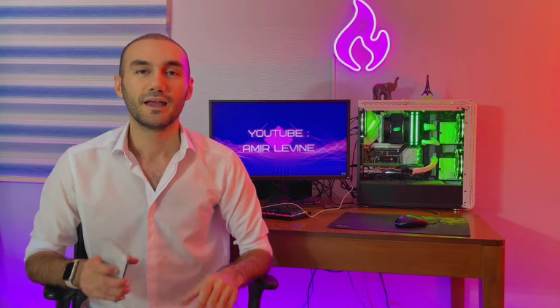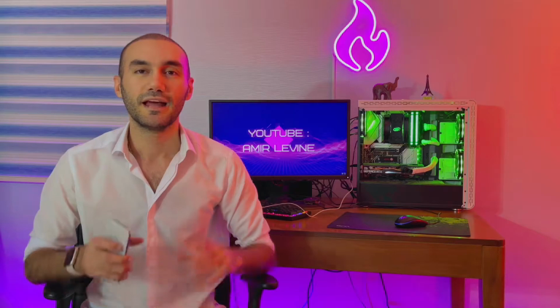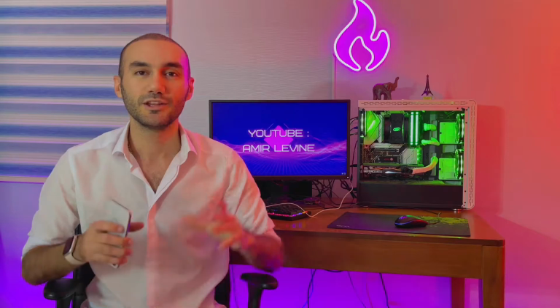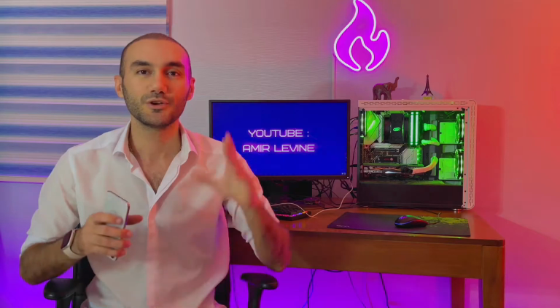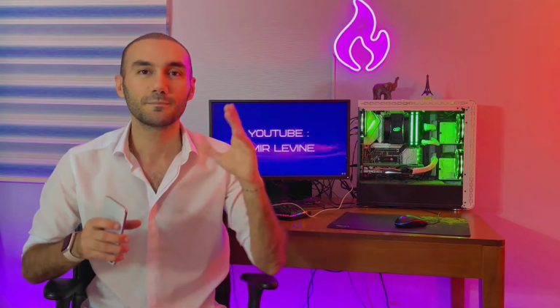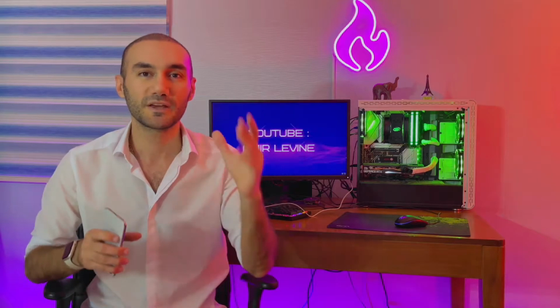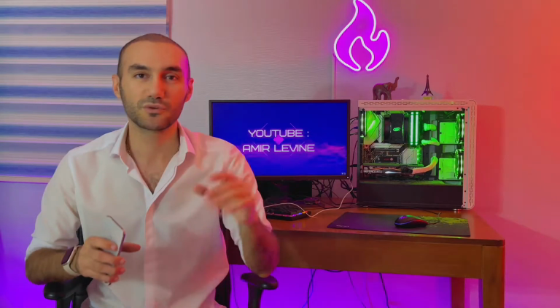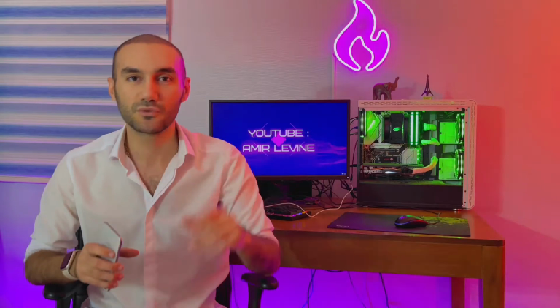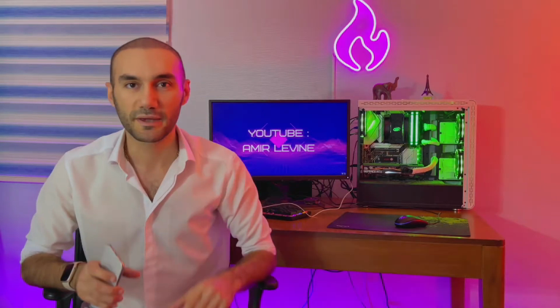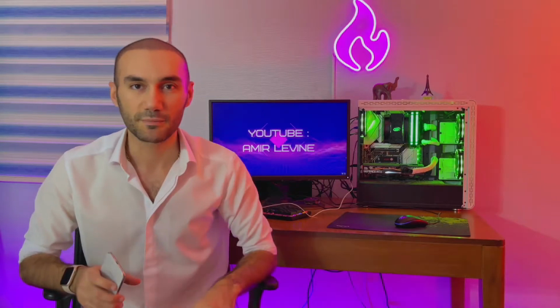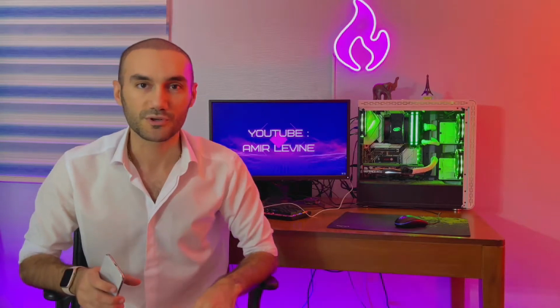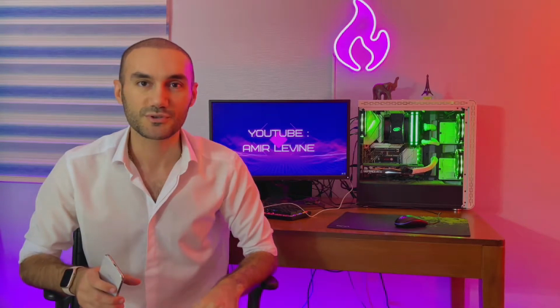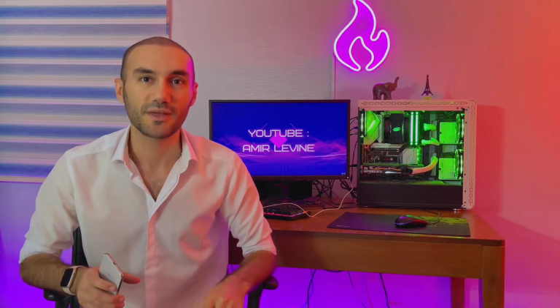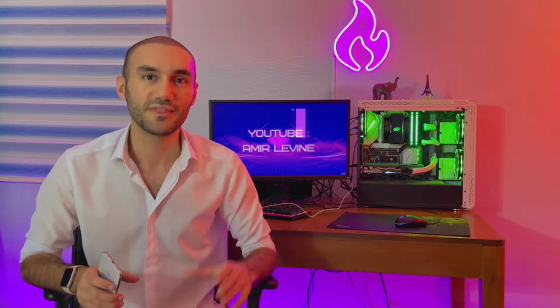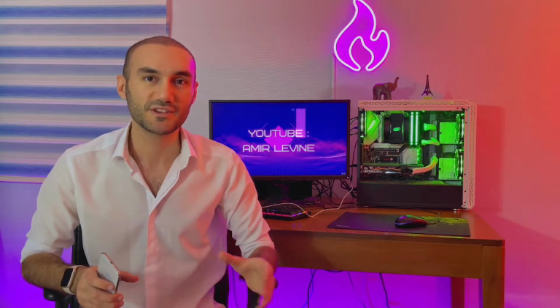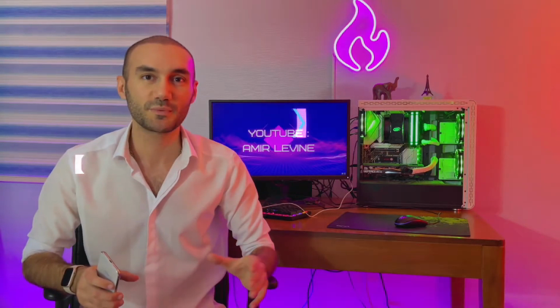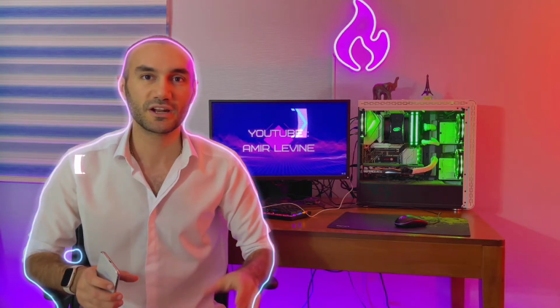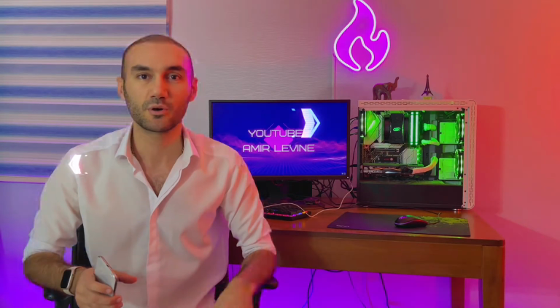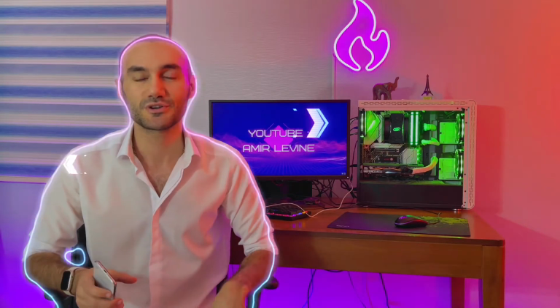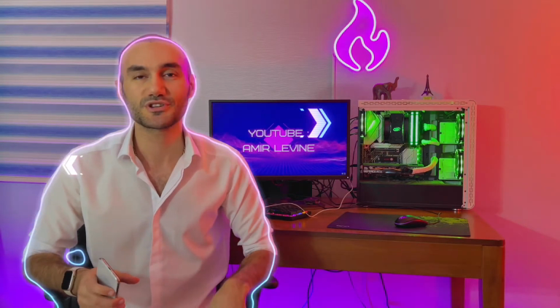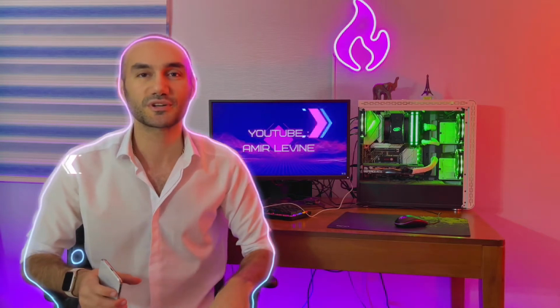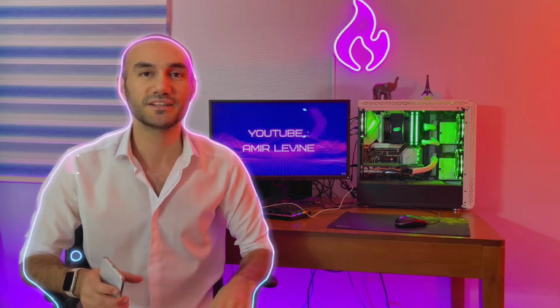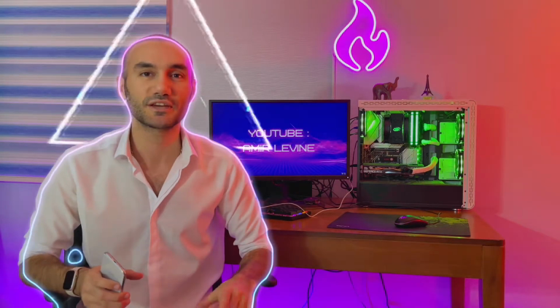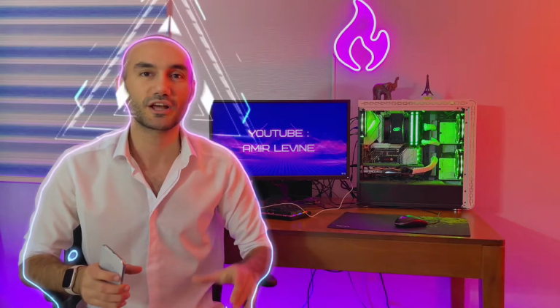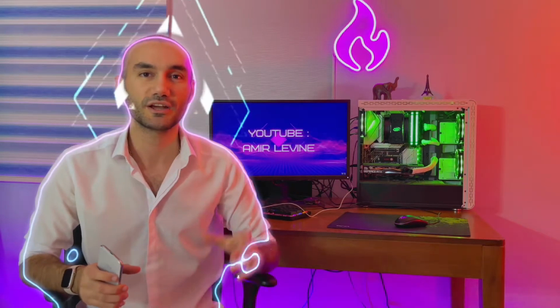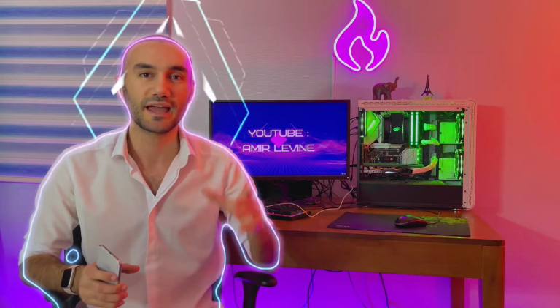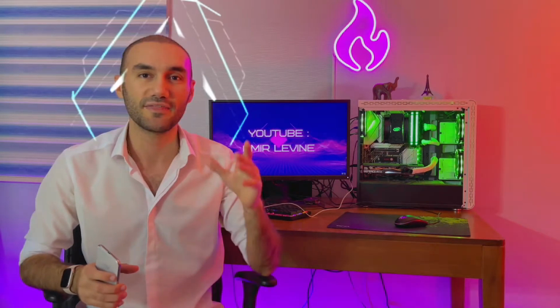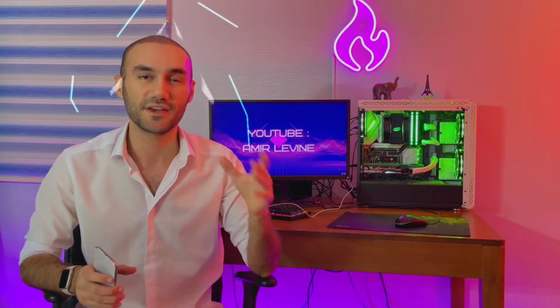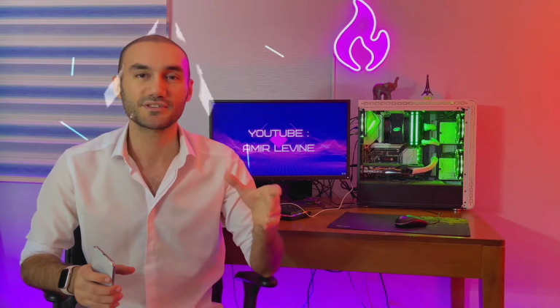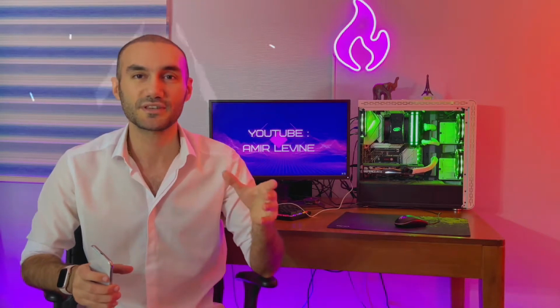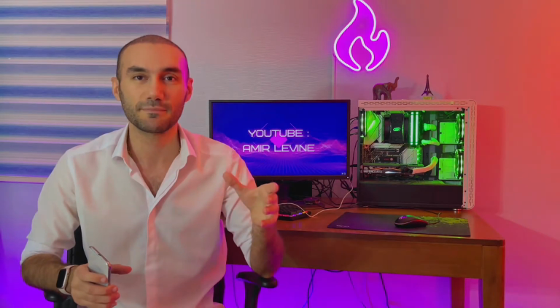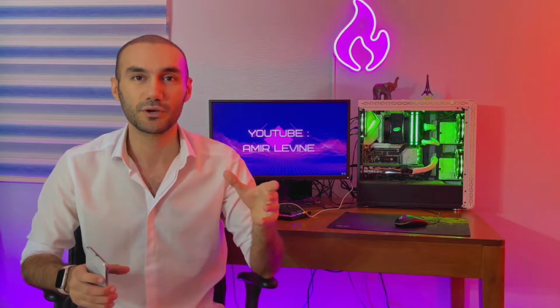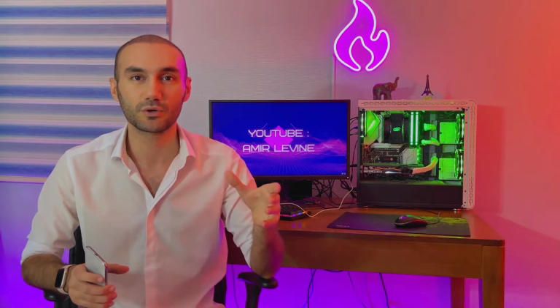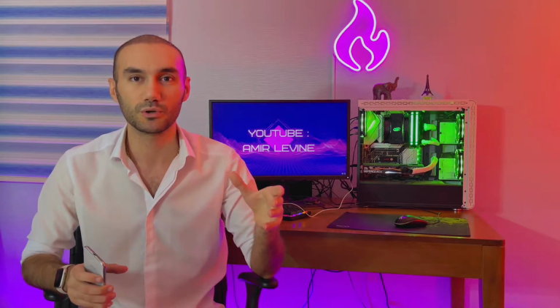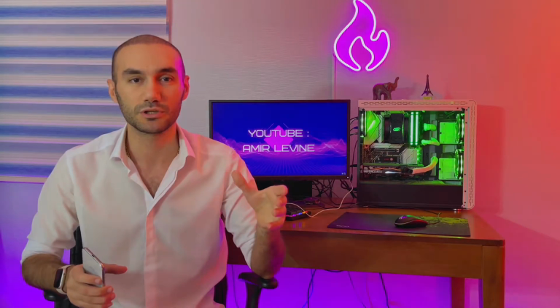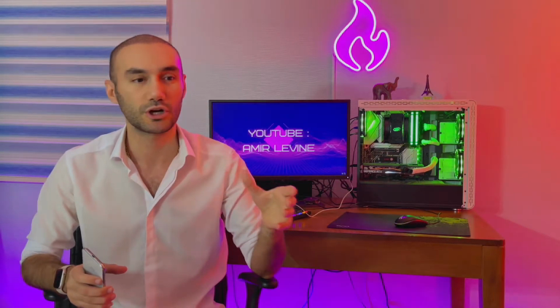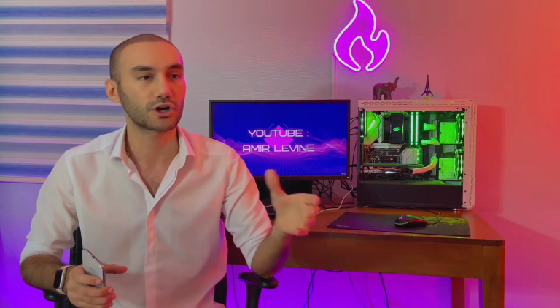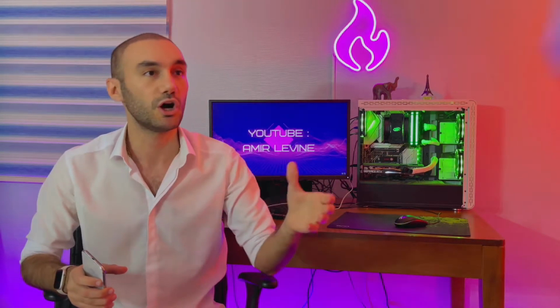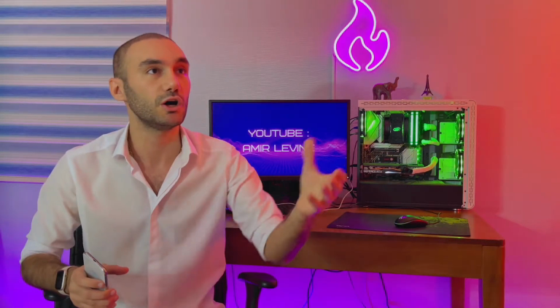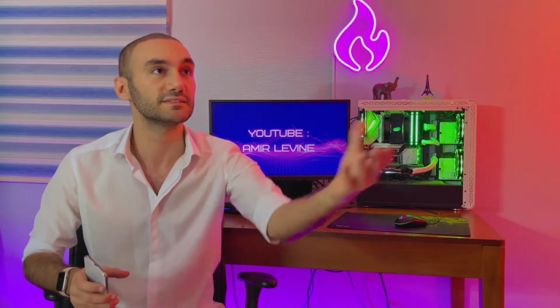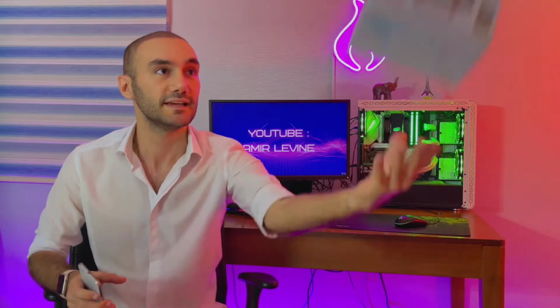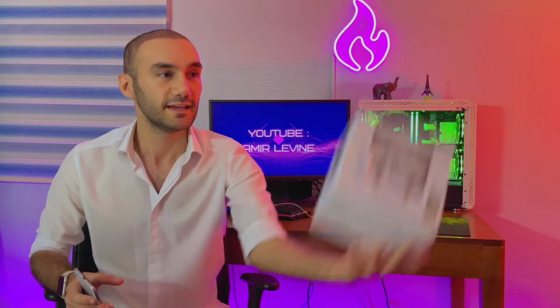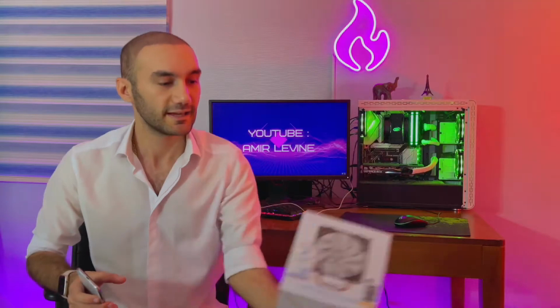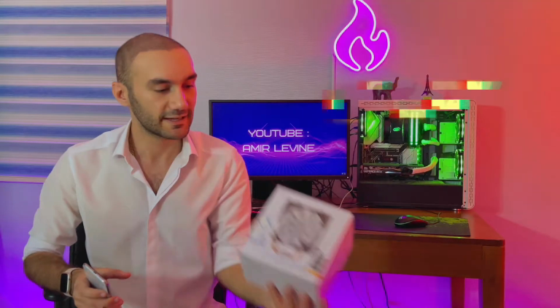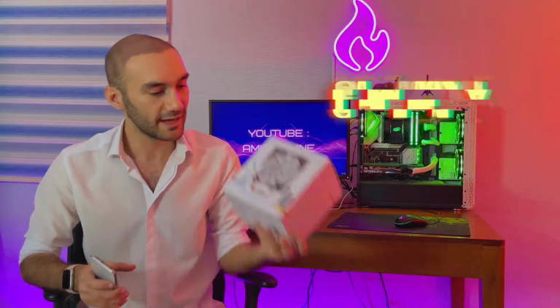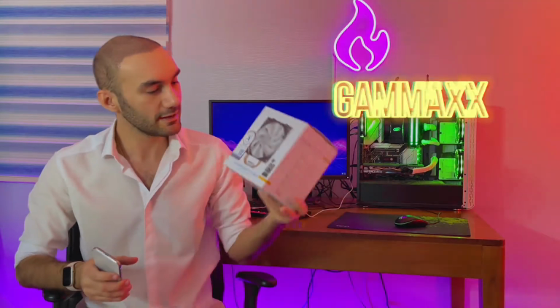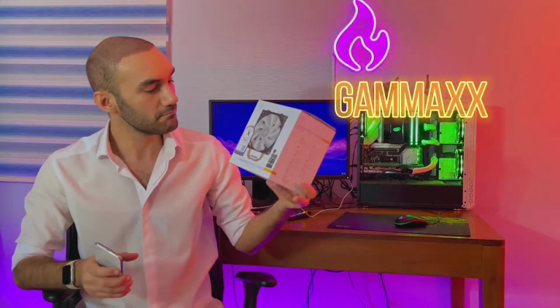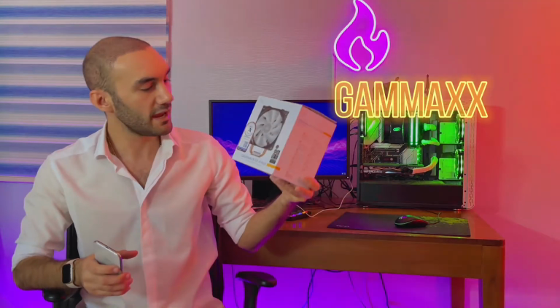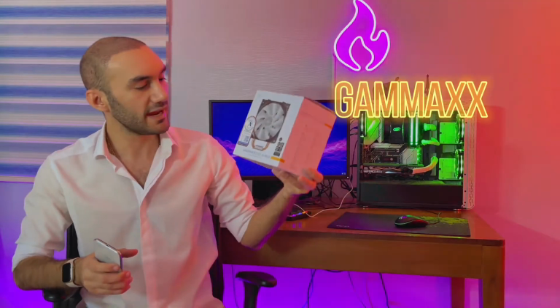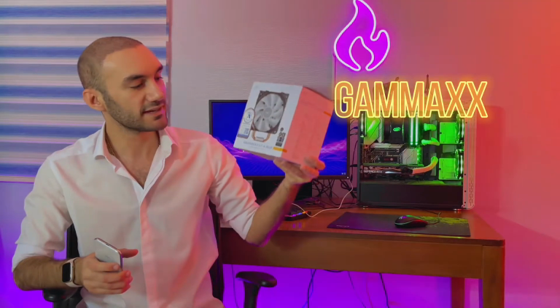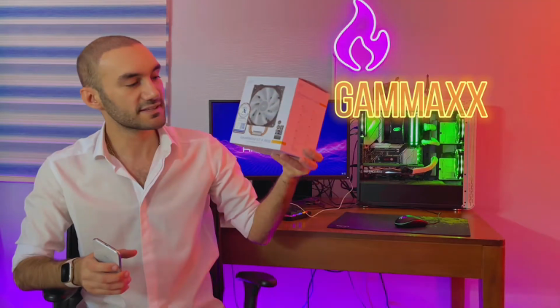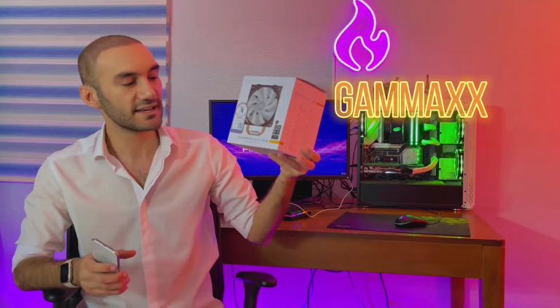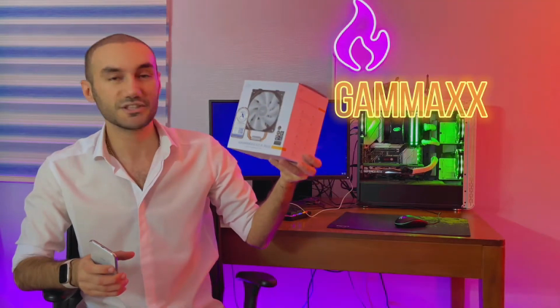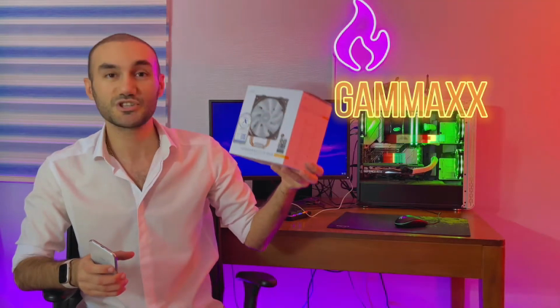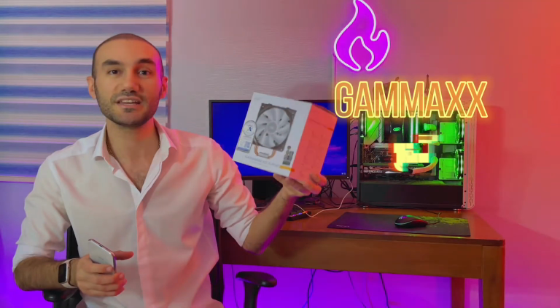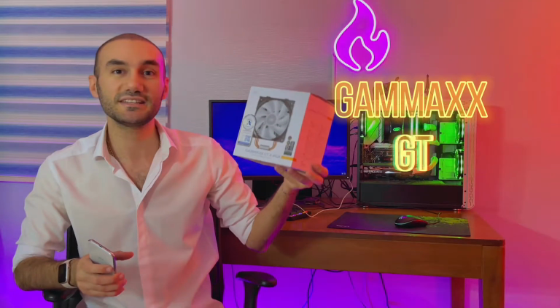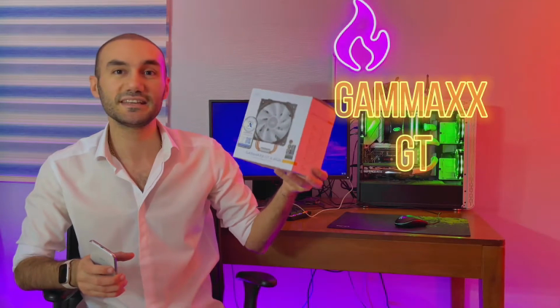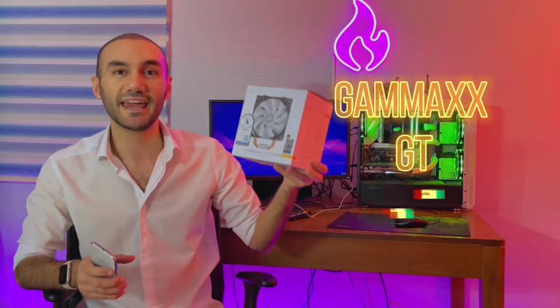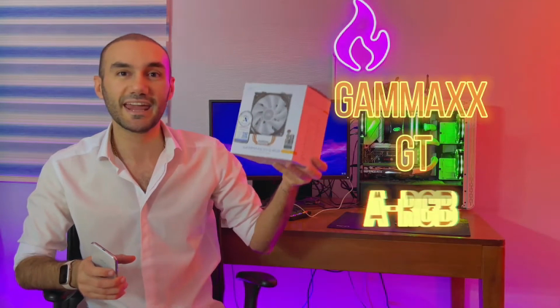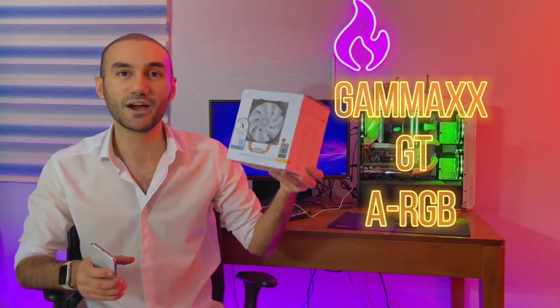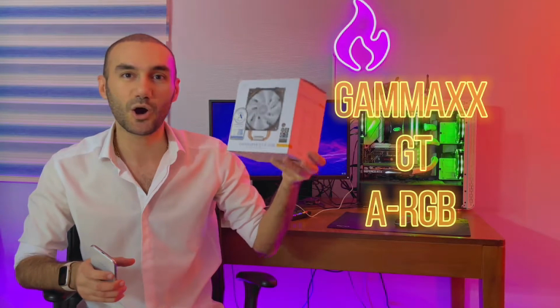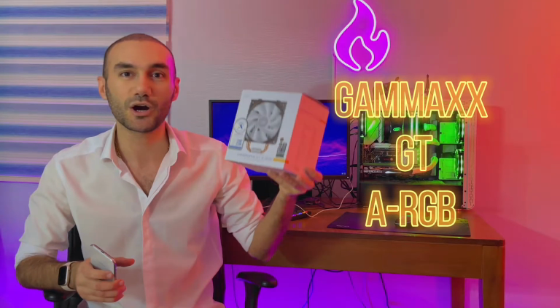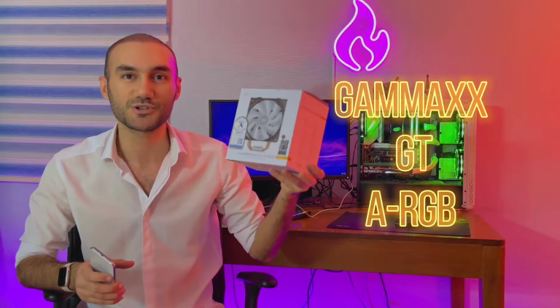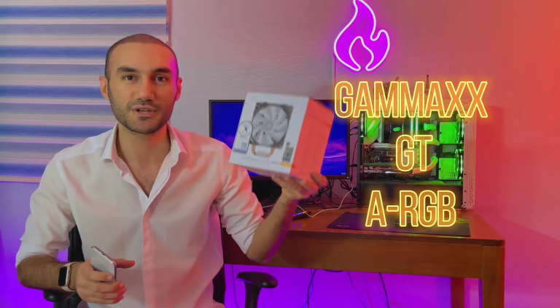Hello you beautiful people. In this video we're going to take a look at this CPU cooler called the GameMax GTA RGB.